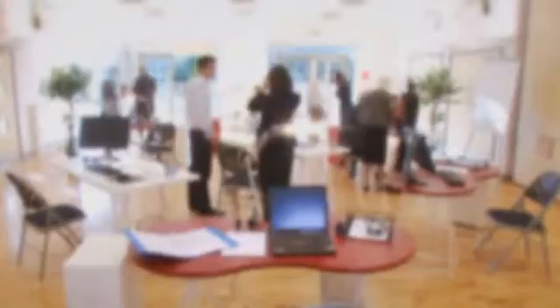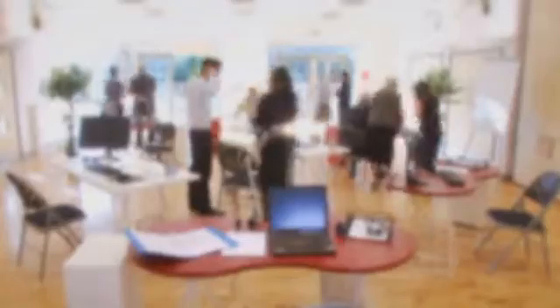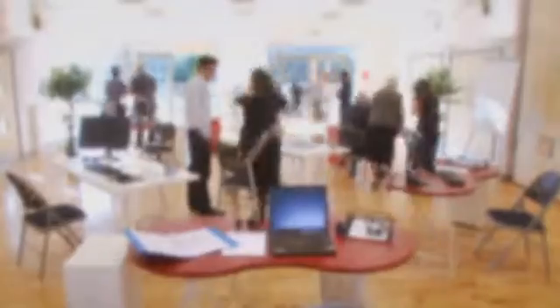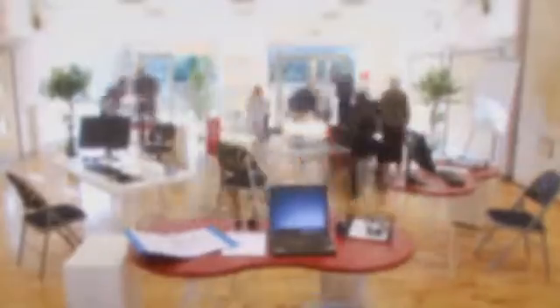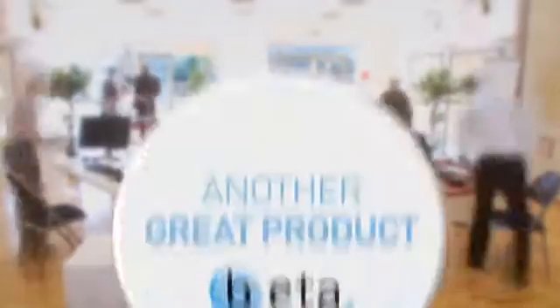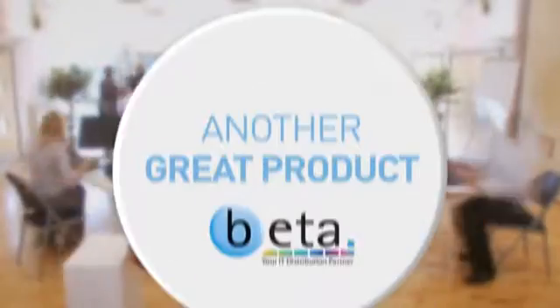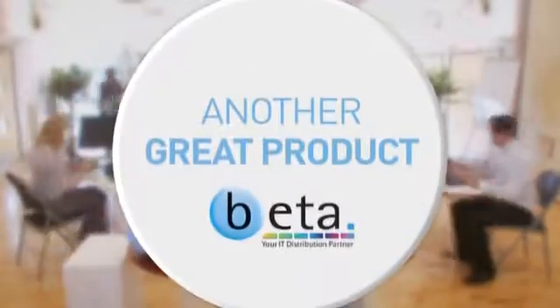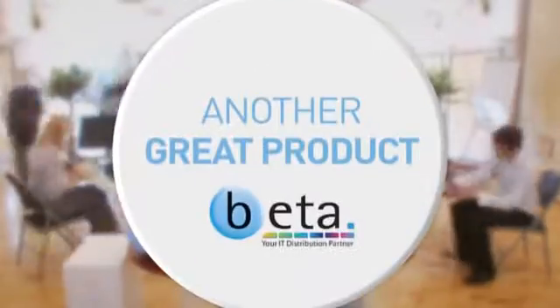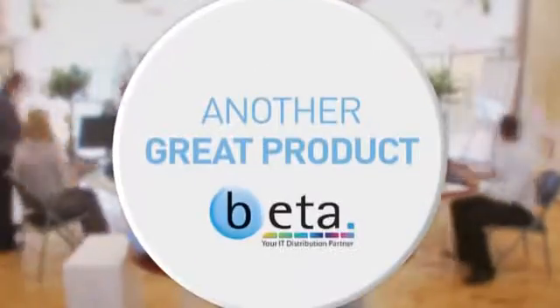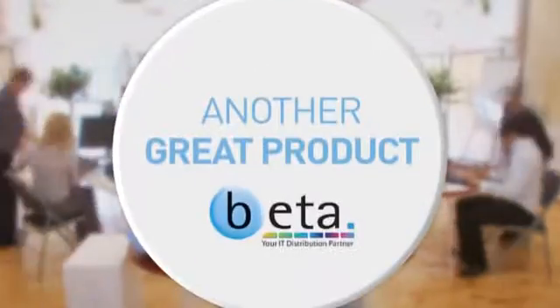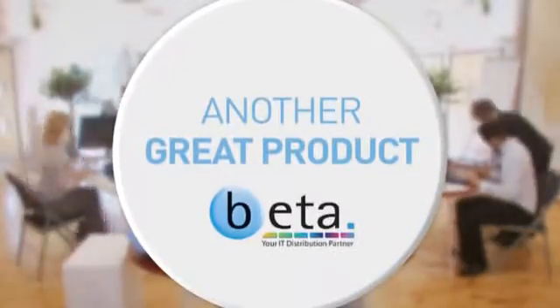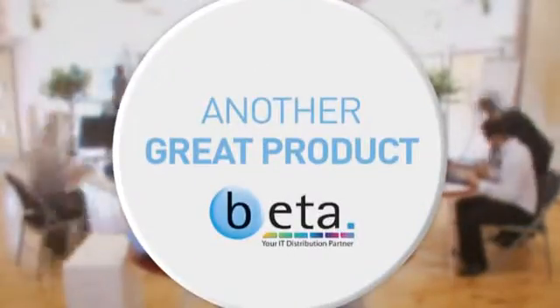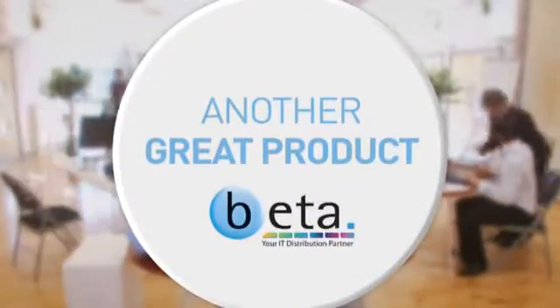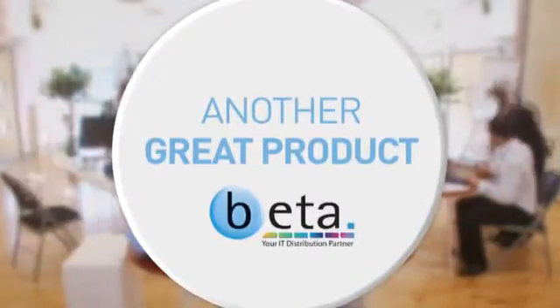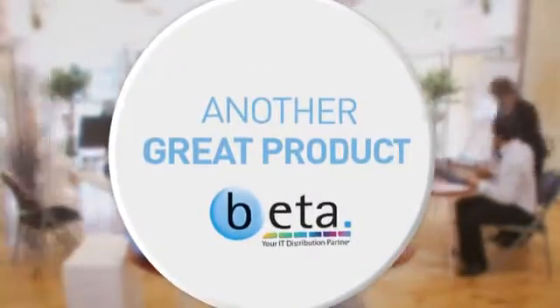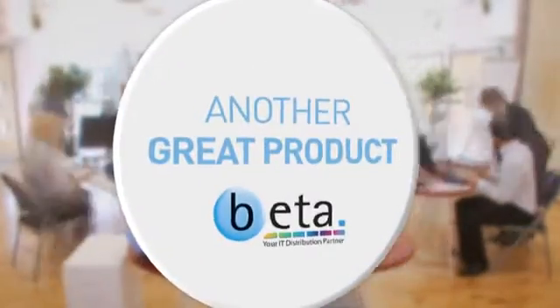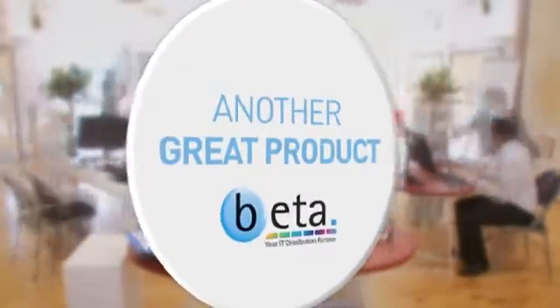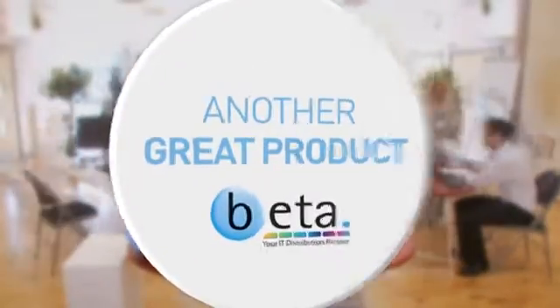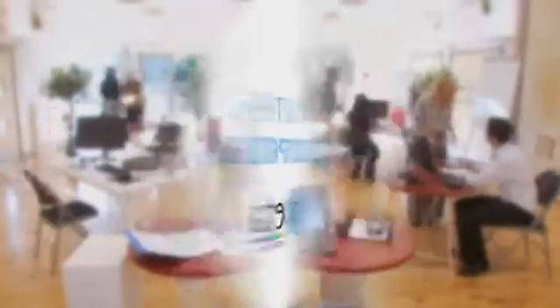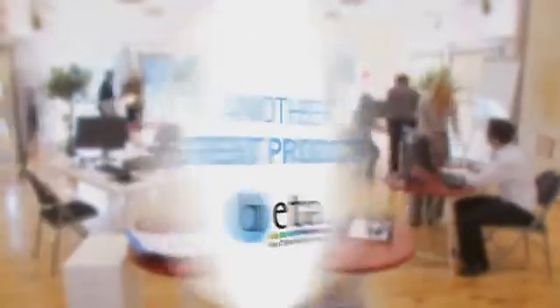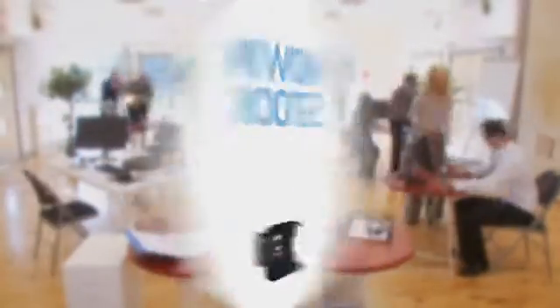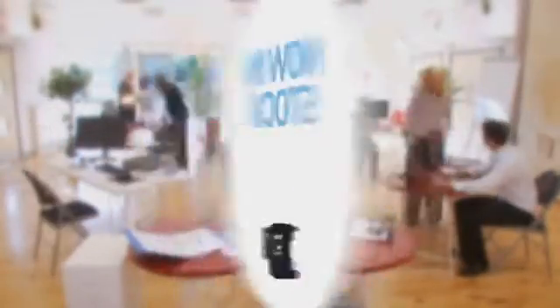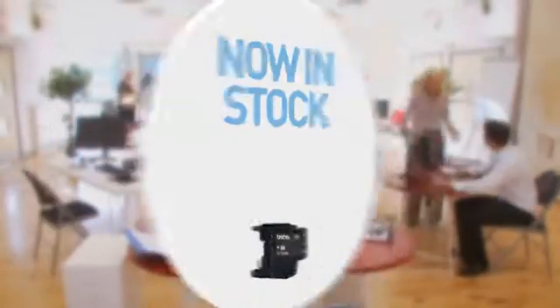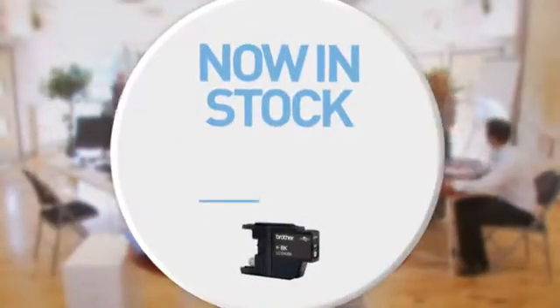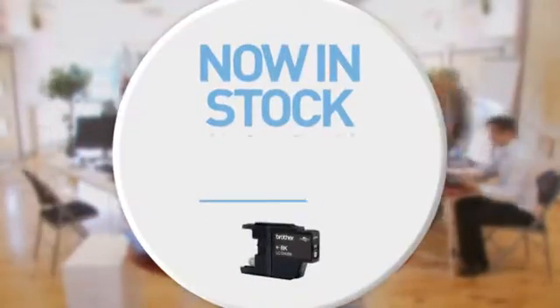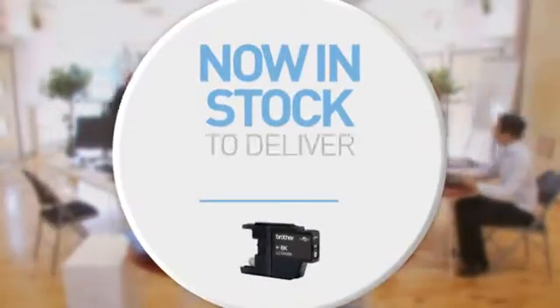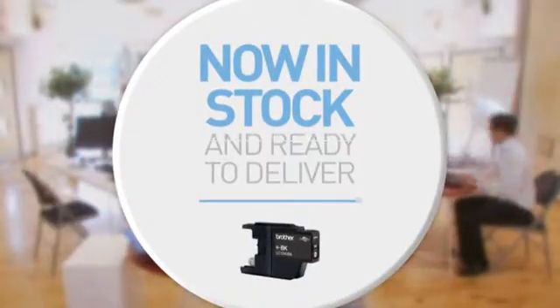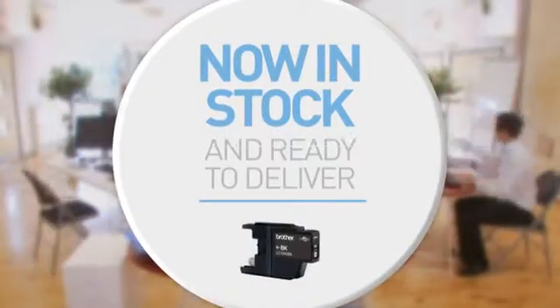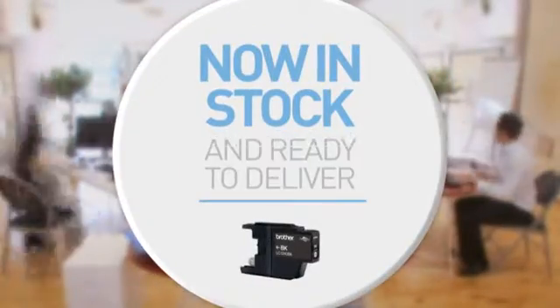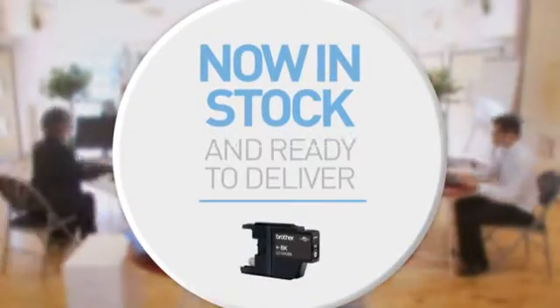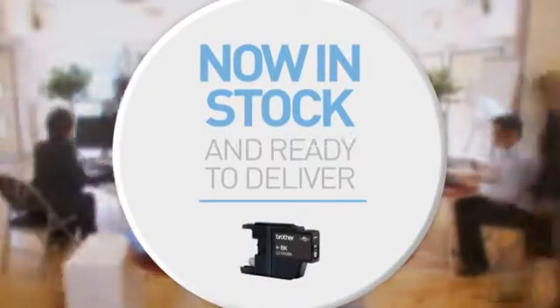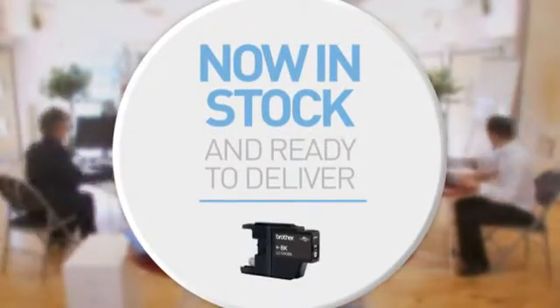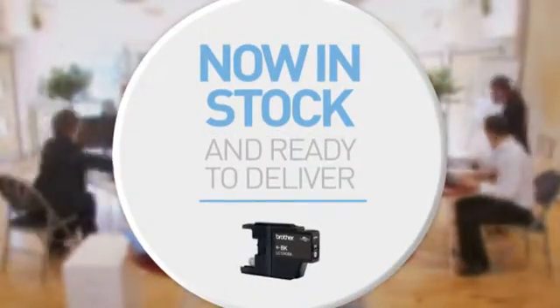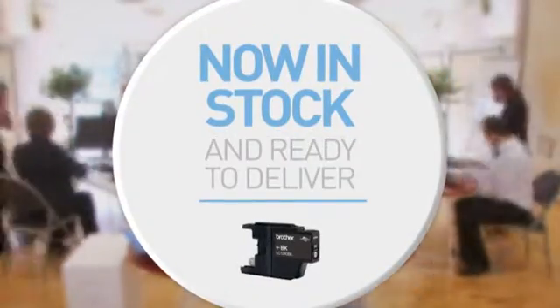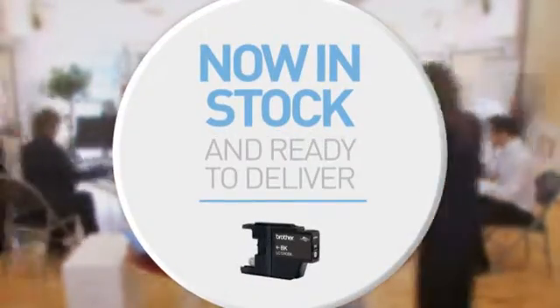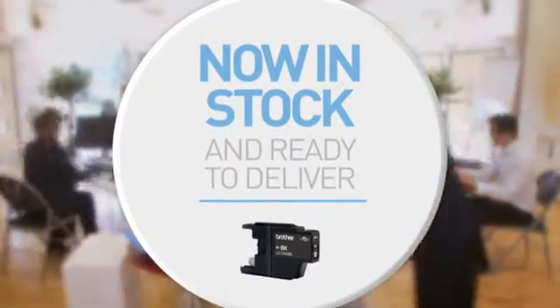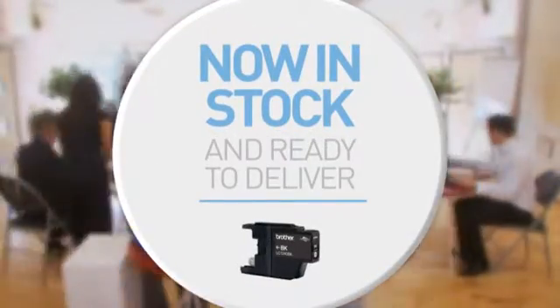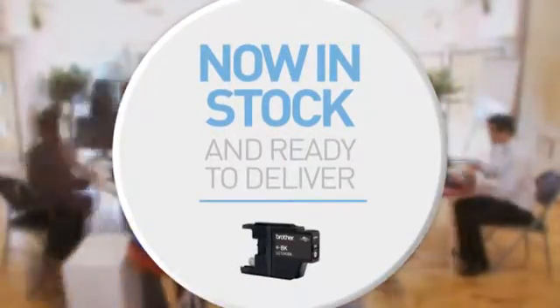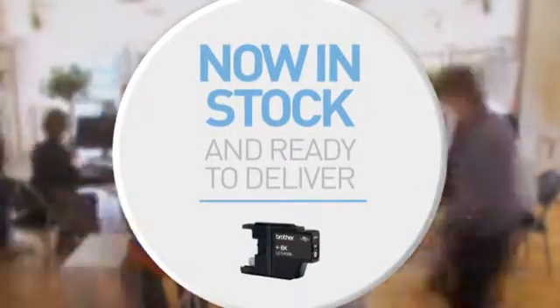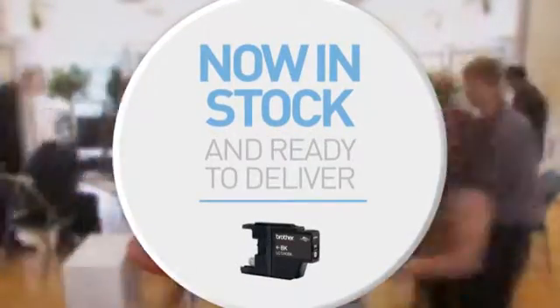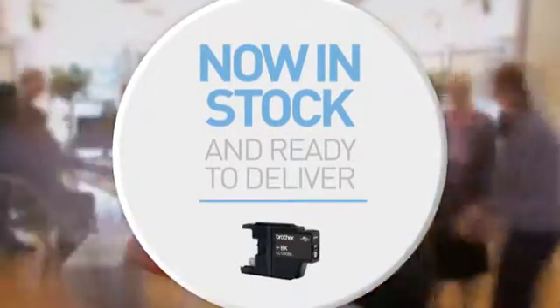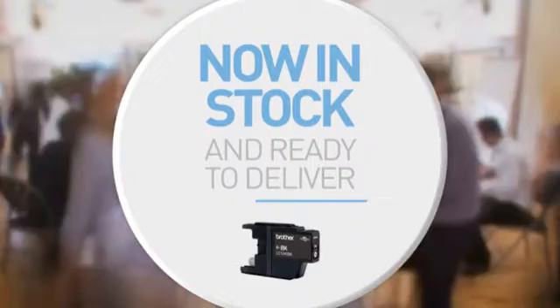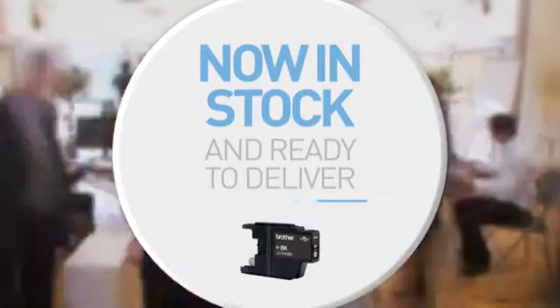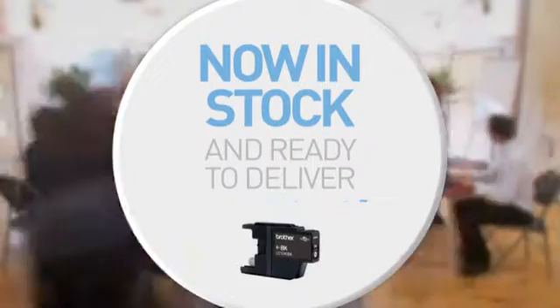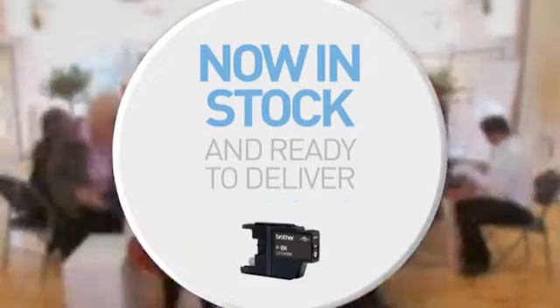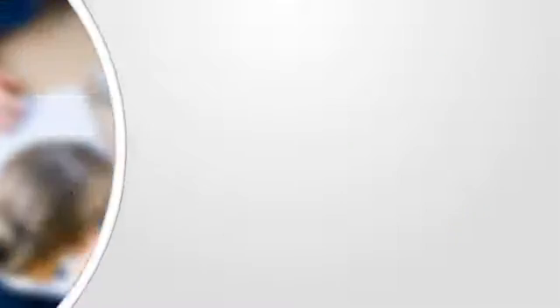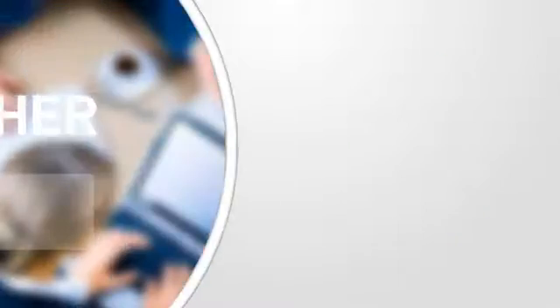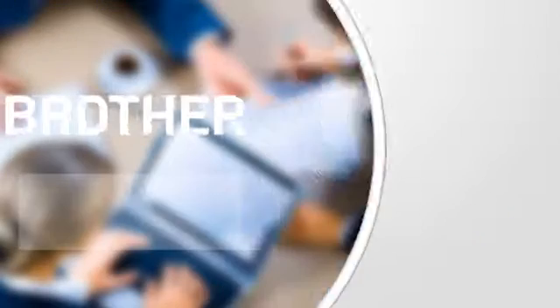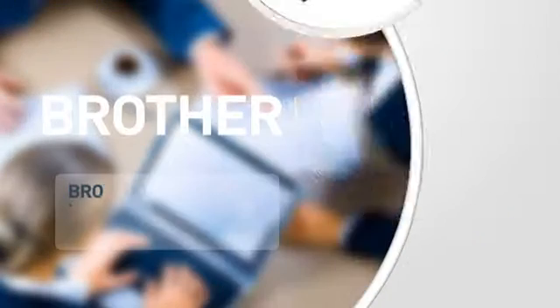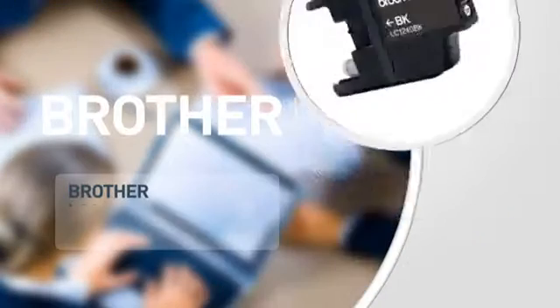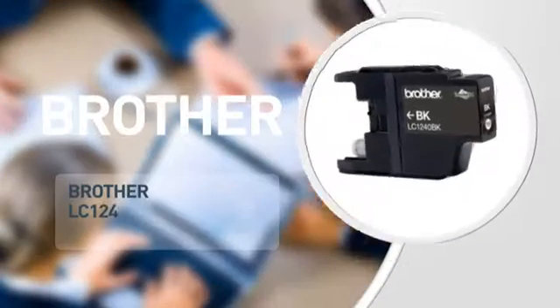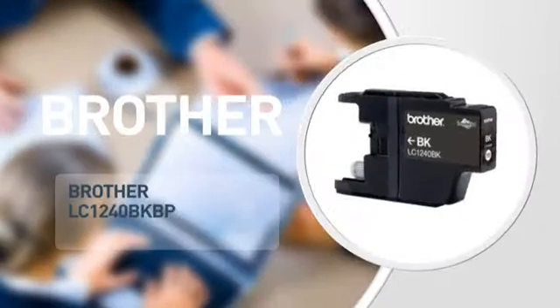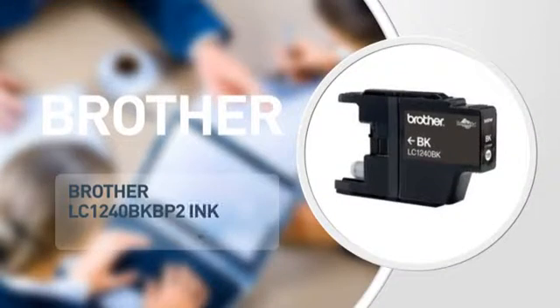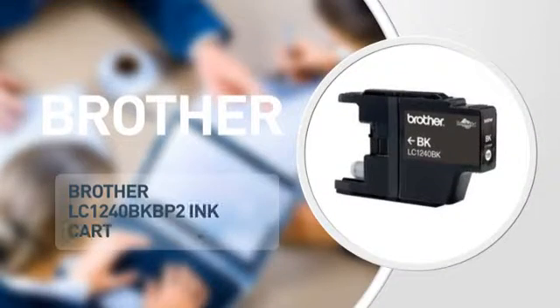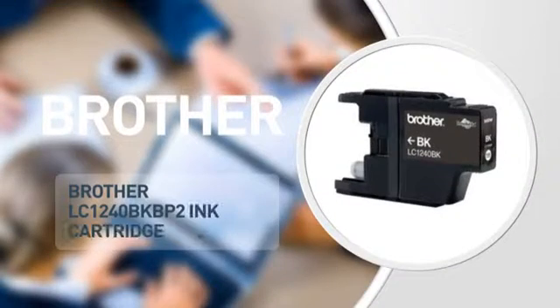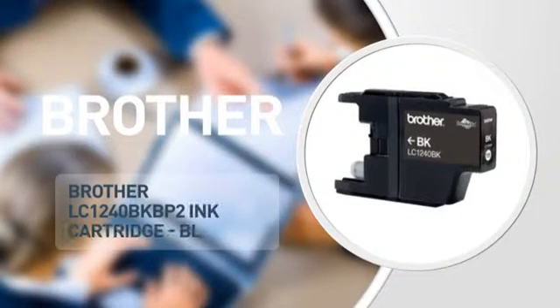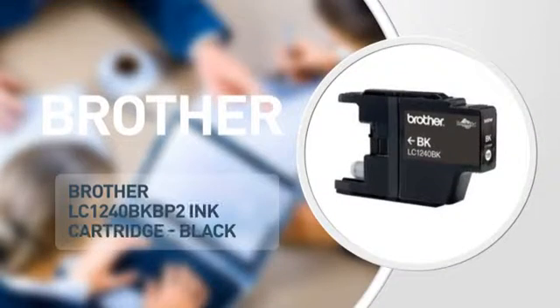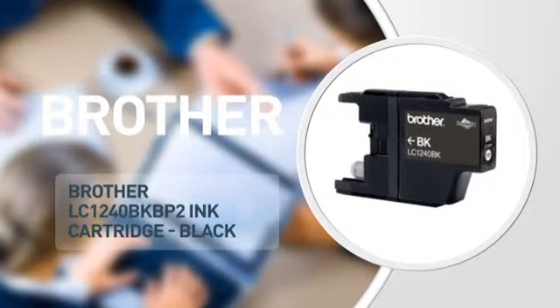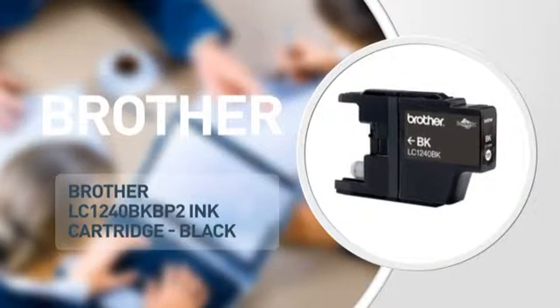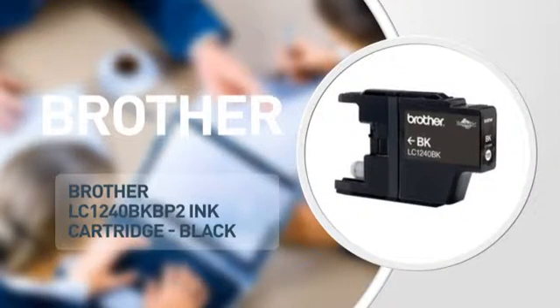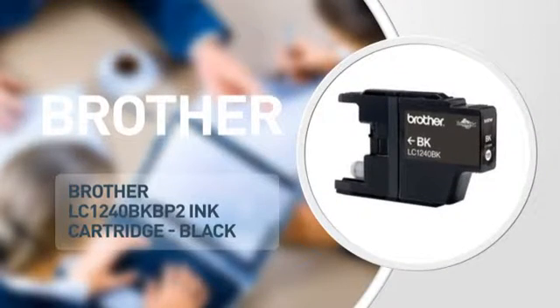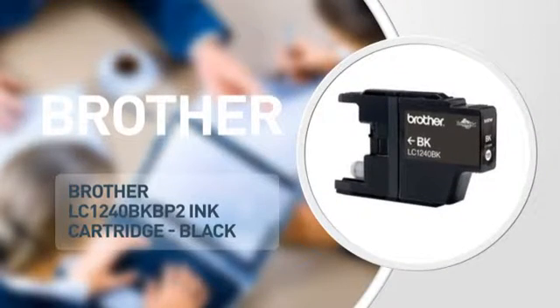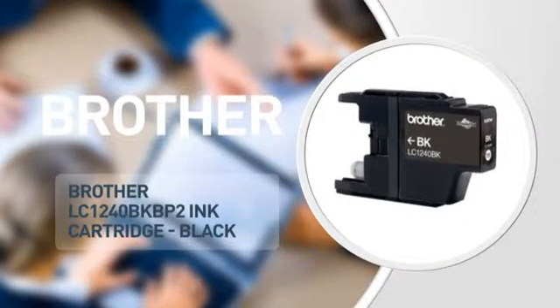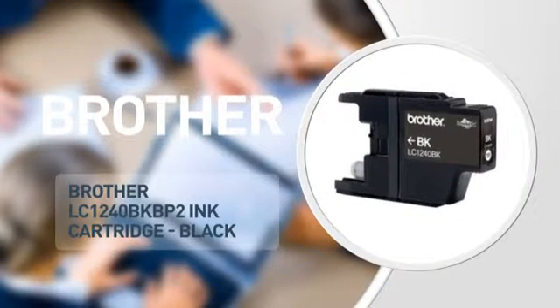Here's another great product from BETA, in stock and ready to deliver to you or direct to your customer. An ink cartridge from Brother.